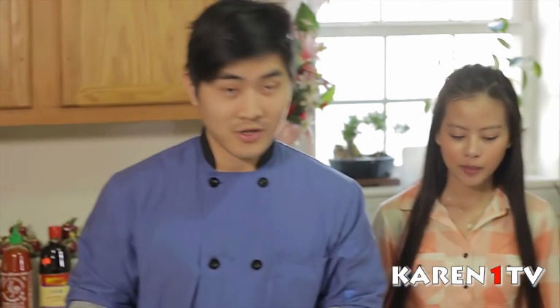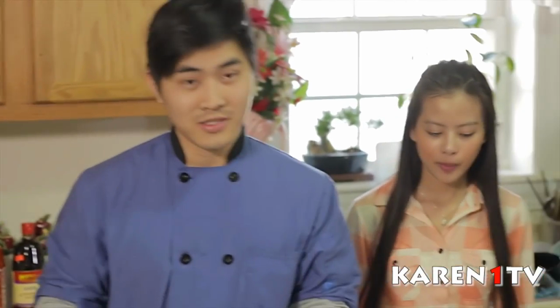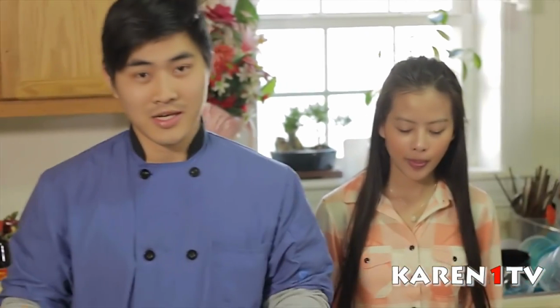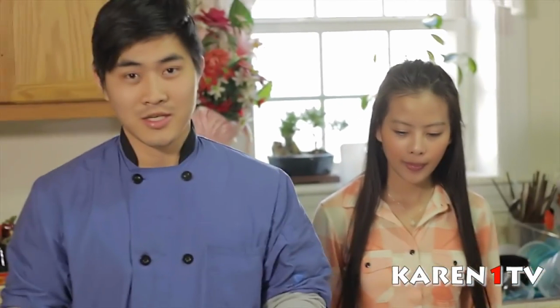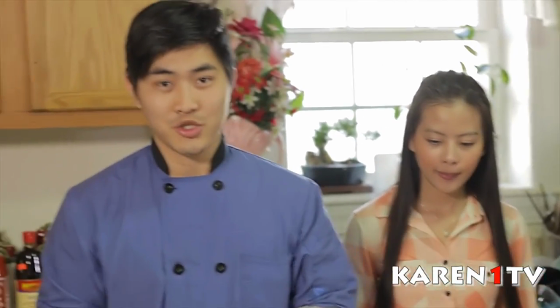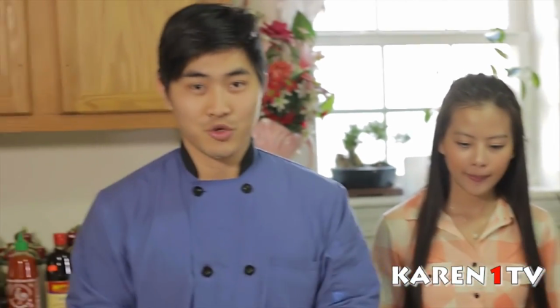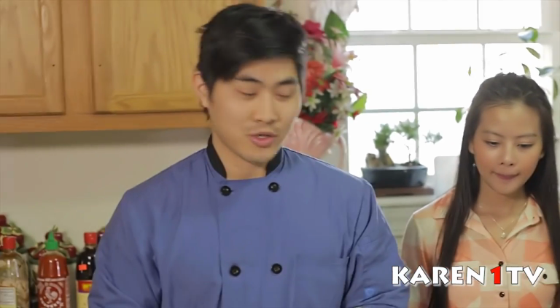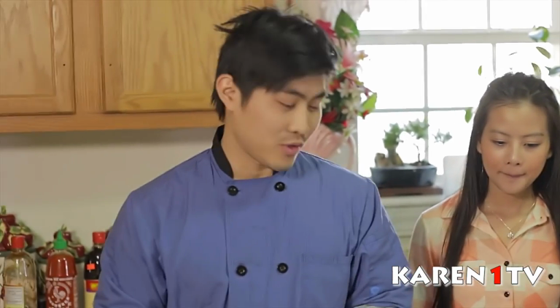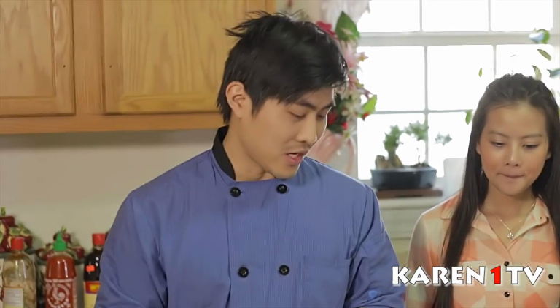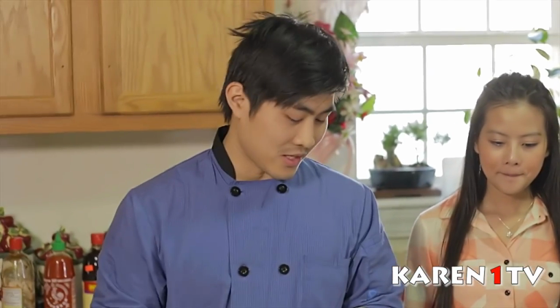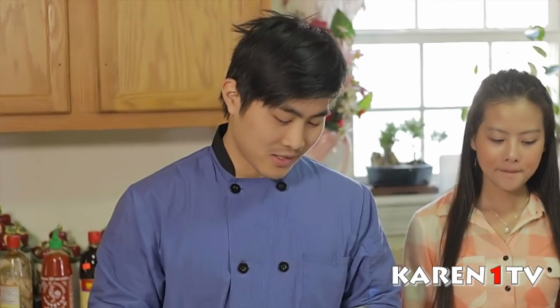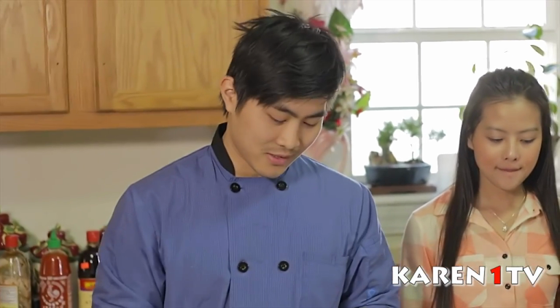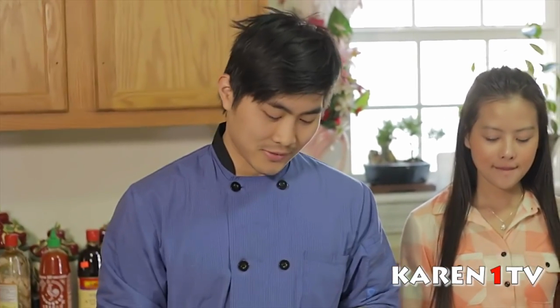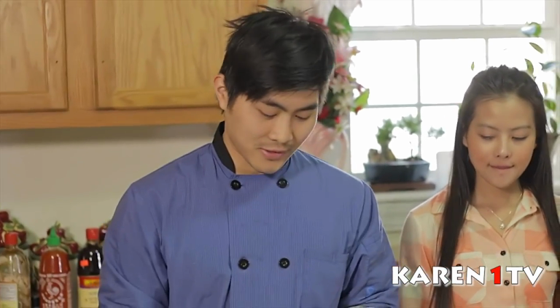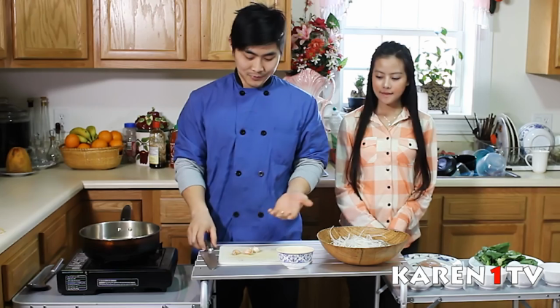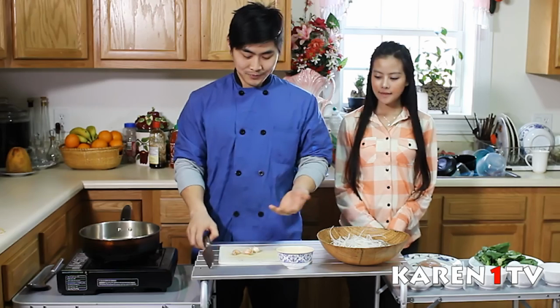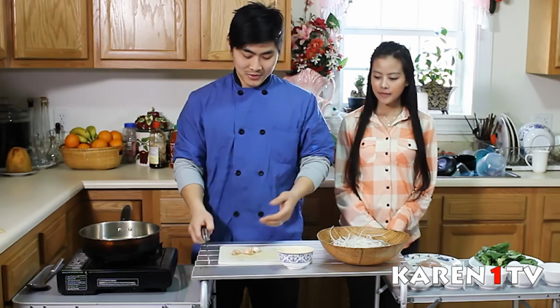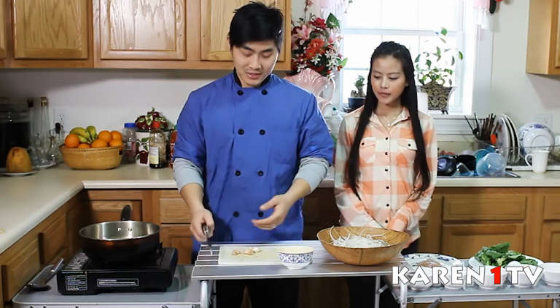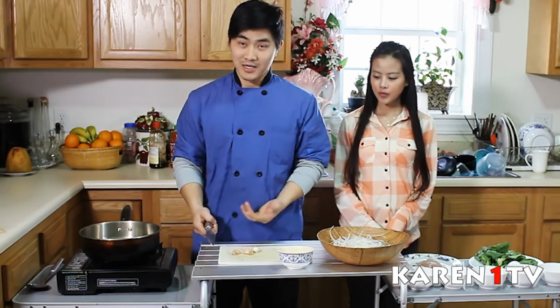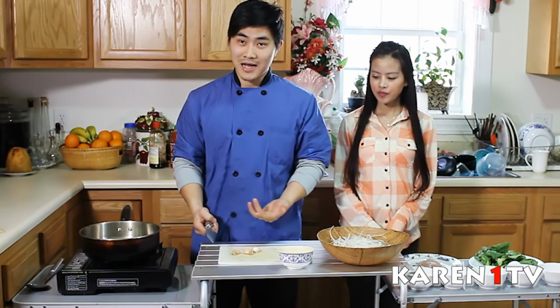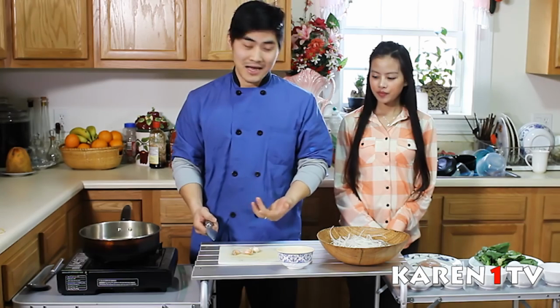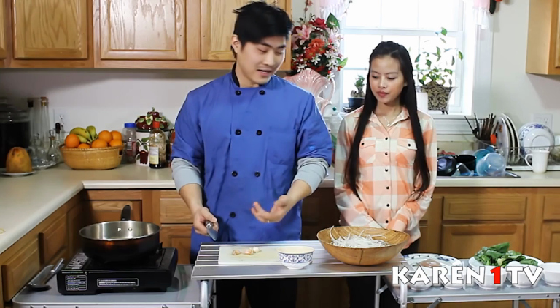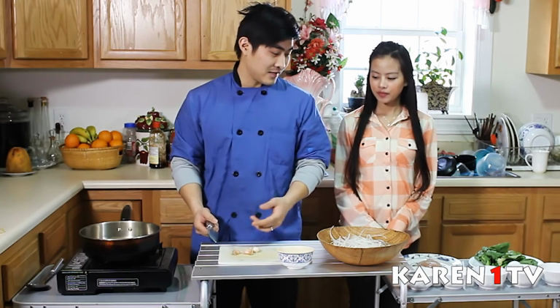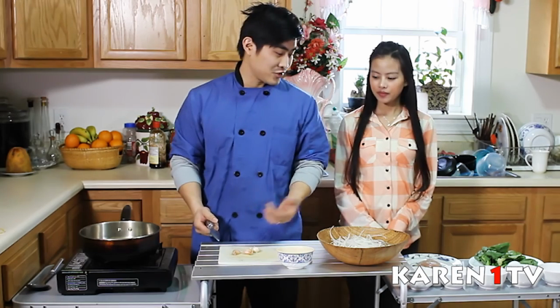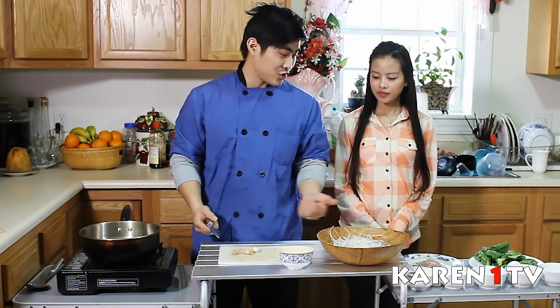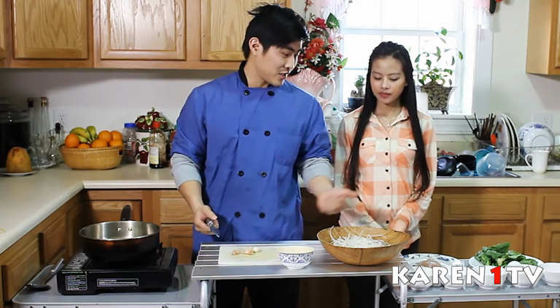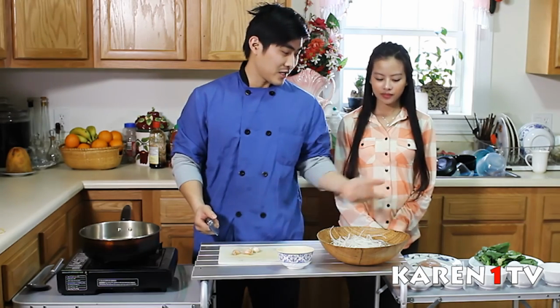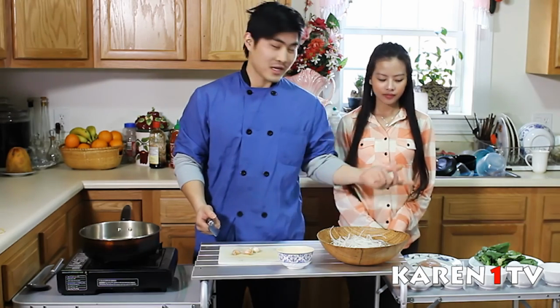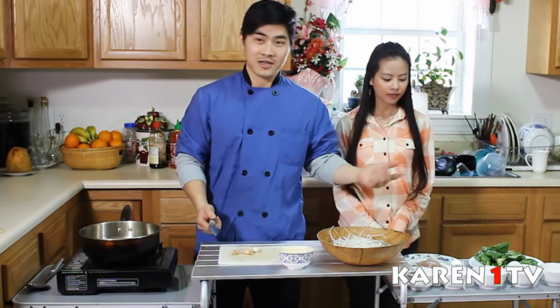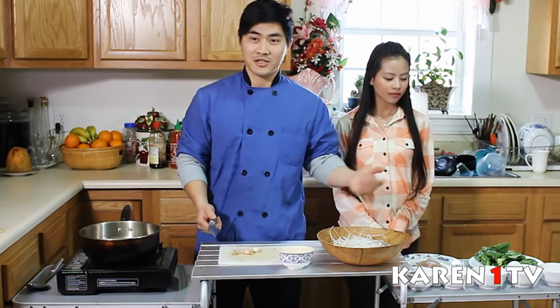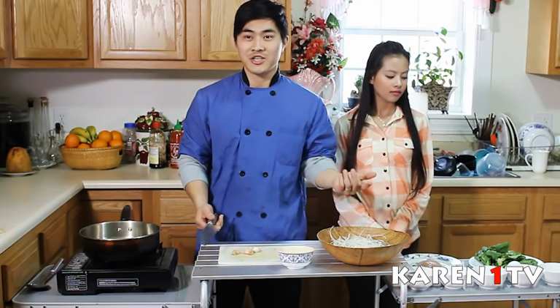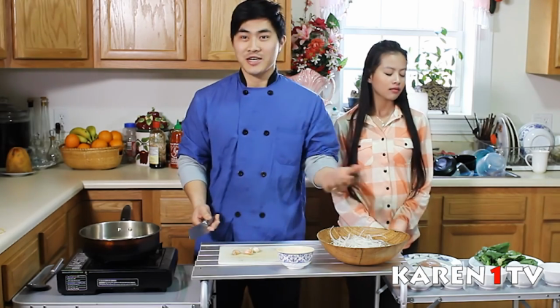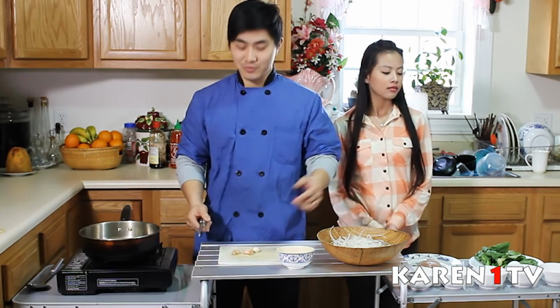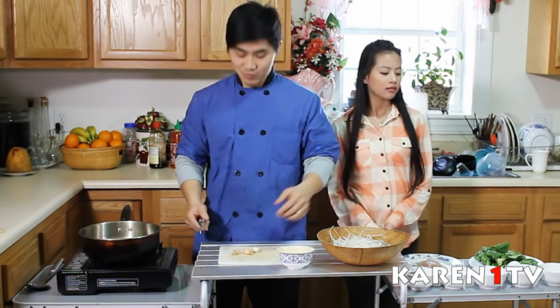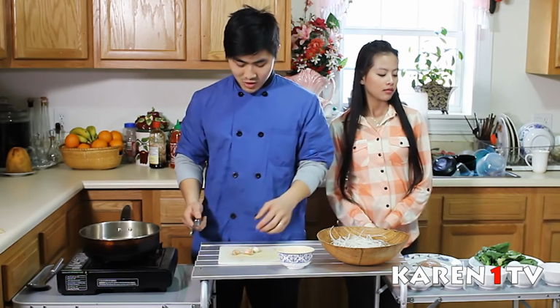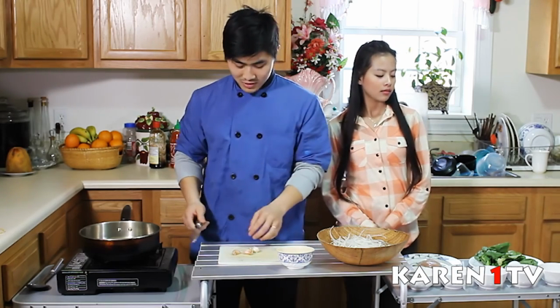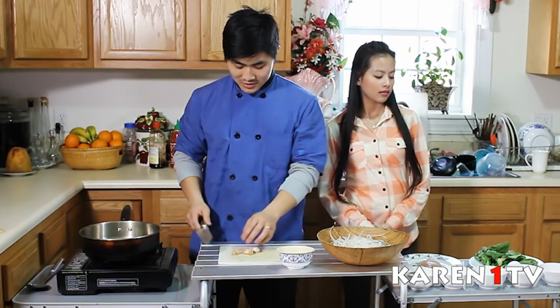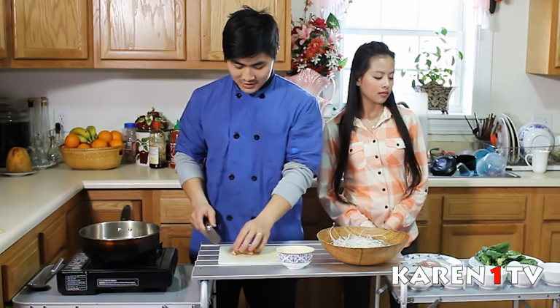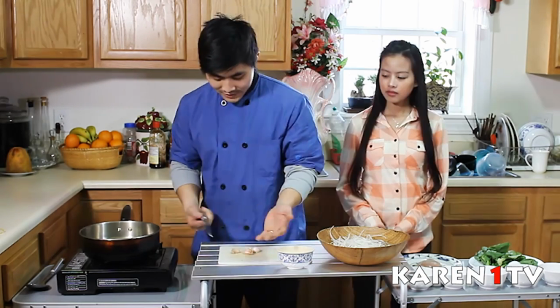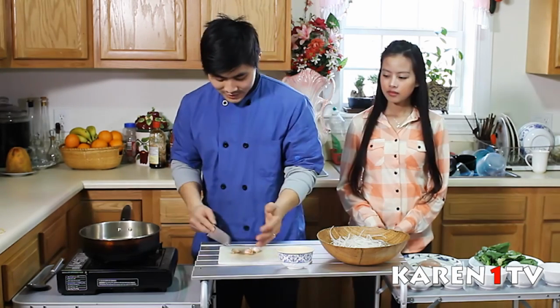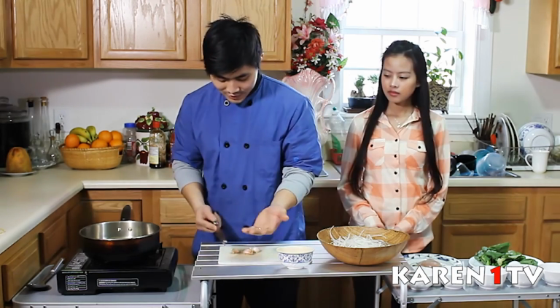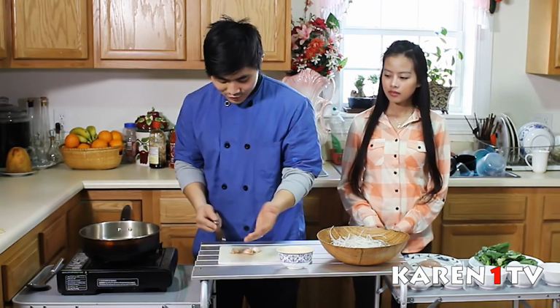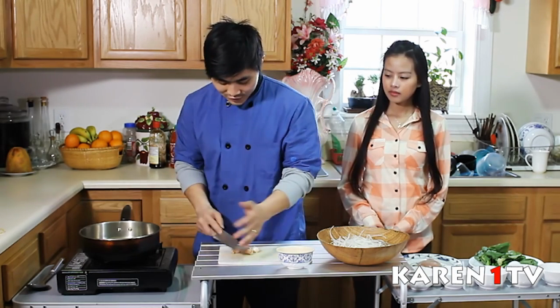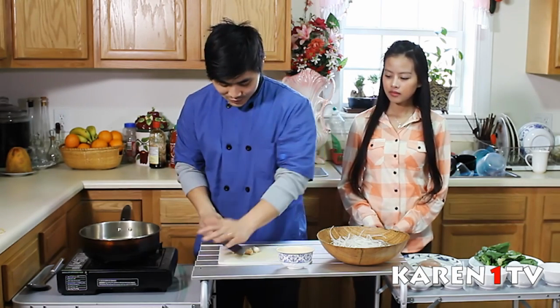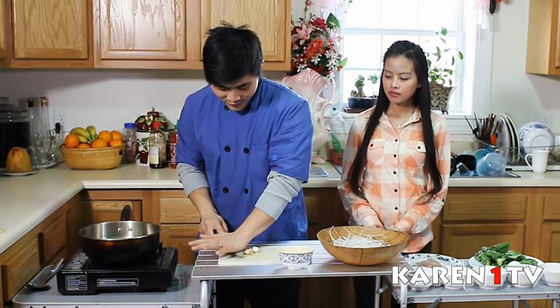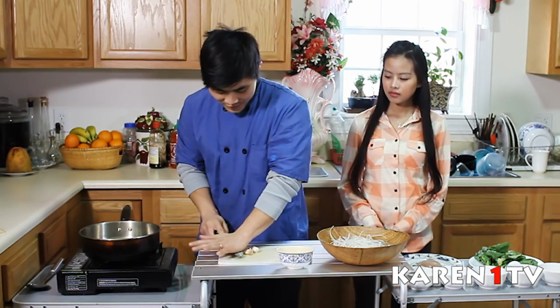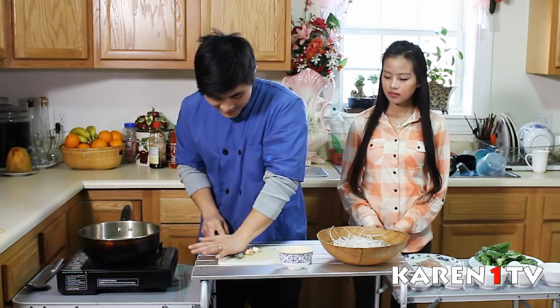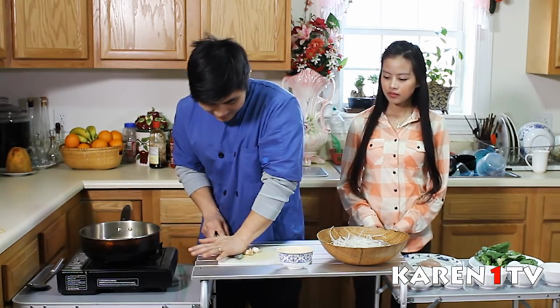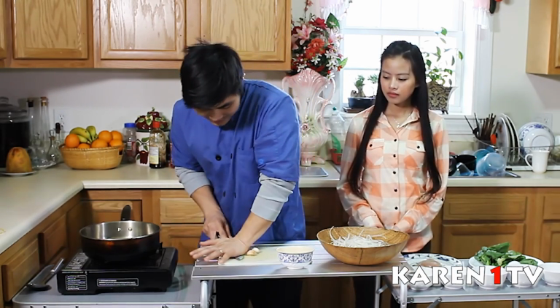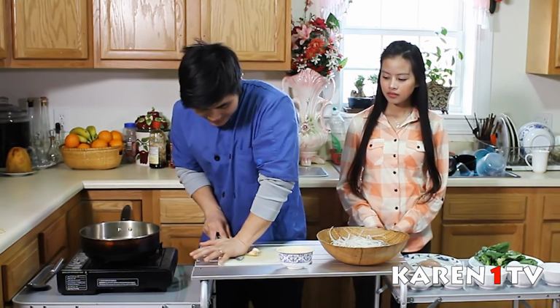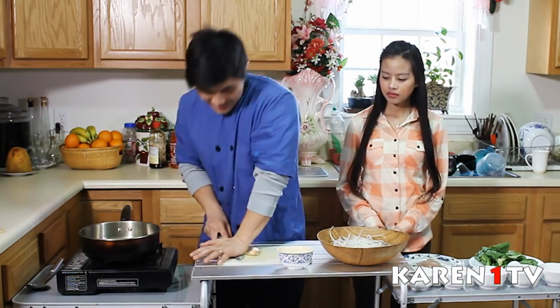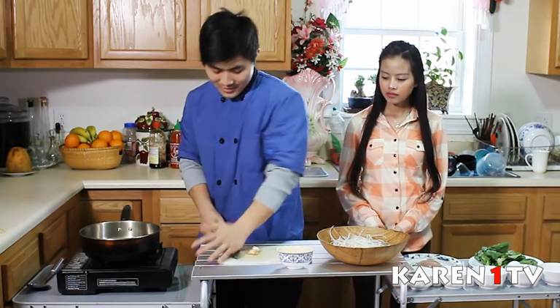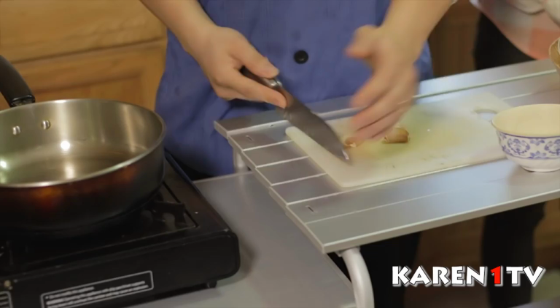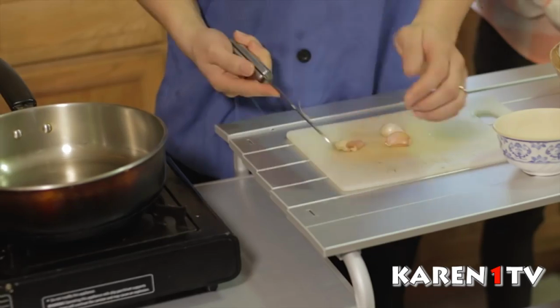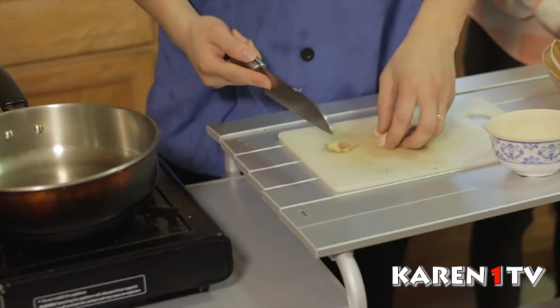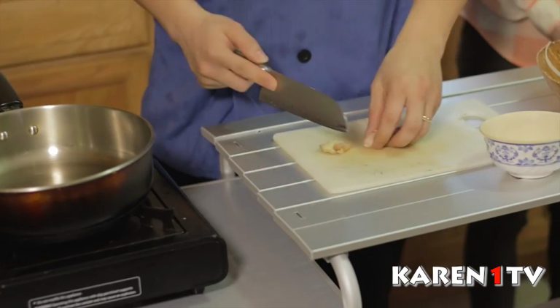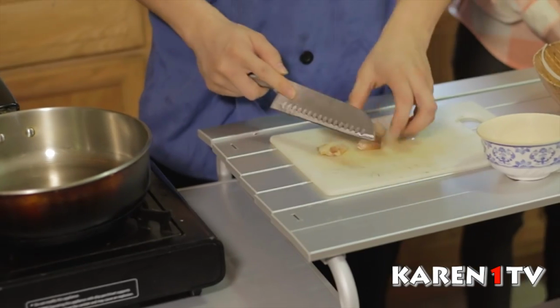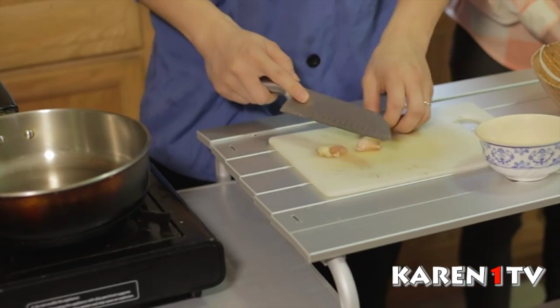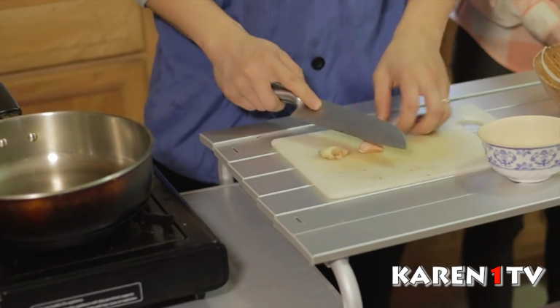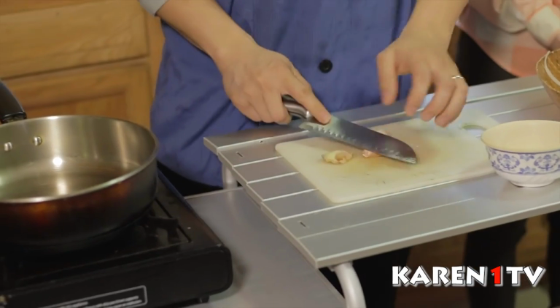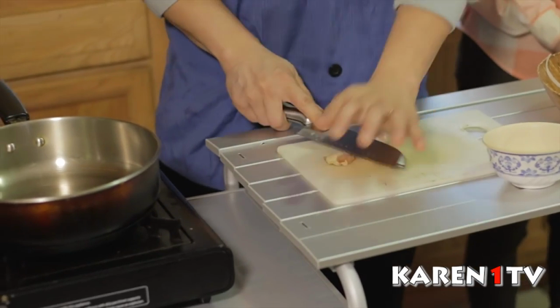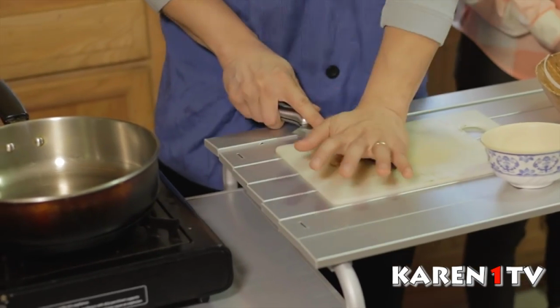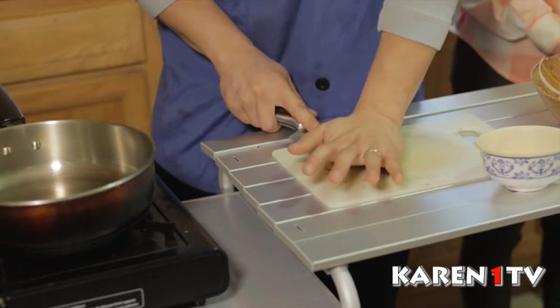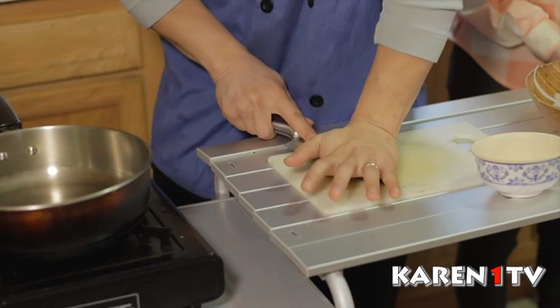First, I'm going to show you how to cut the garlic, chicken, and the Chinese broccoli. For the garlic, you just press down on it — makes it easy for yourself.